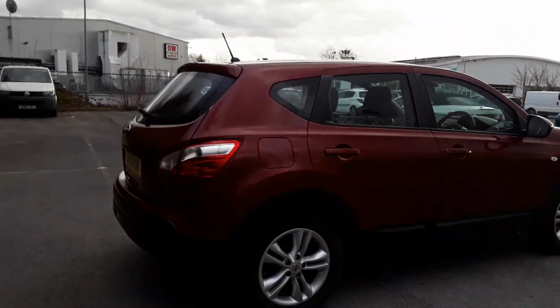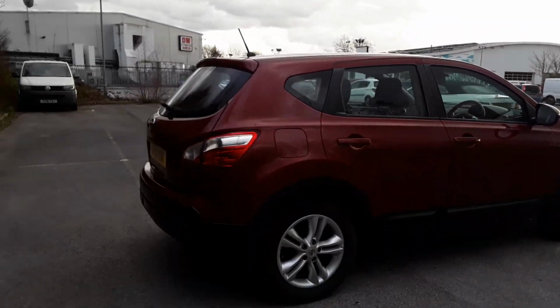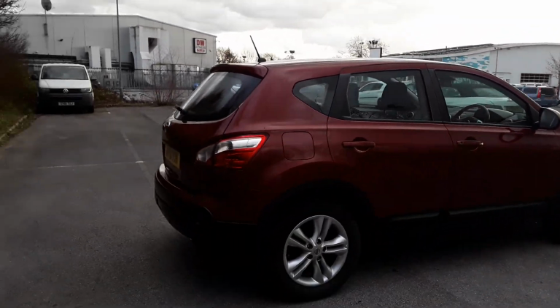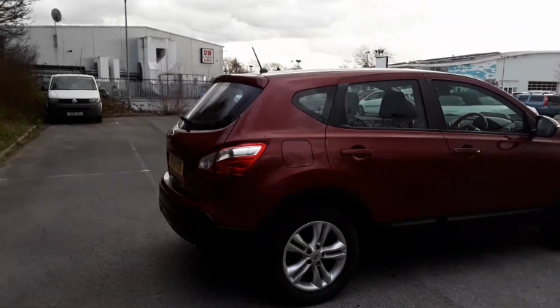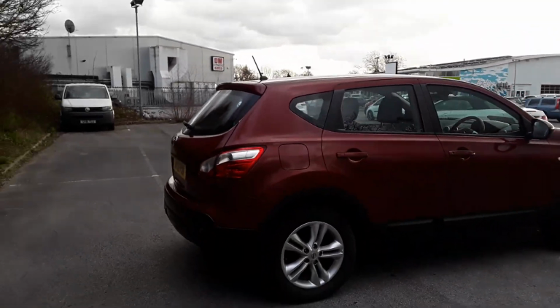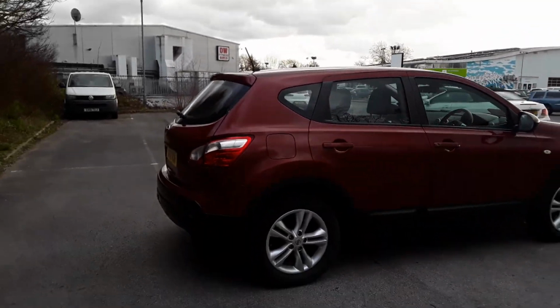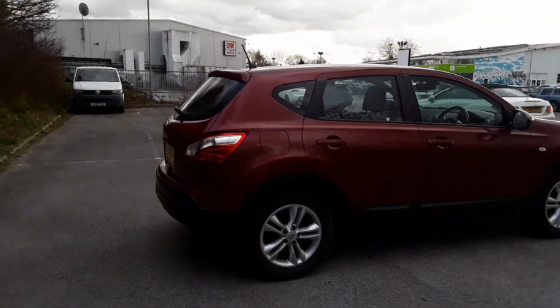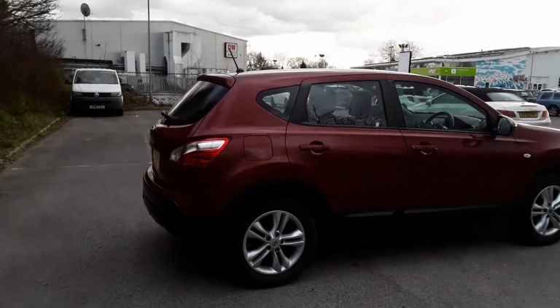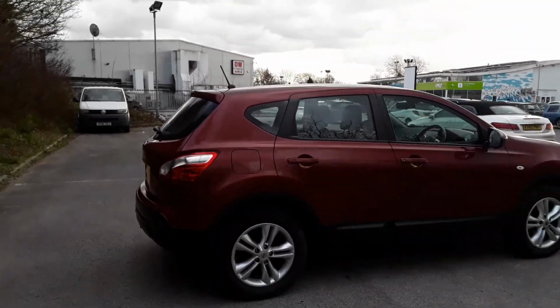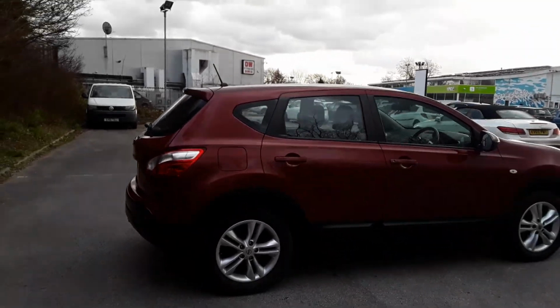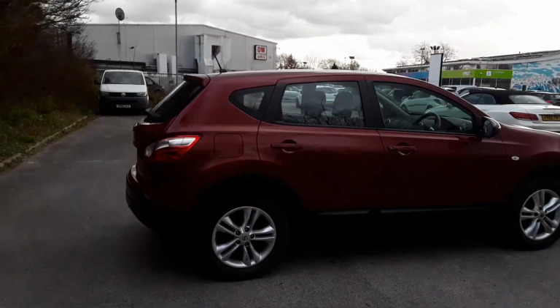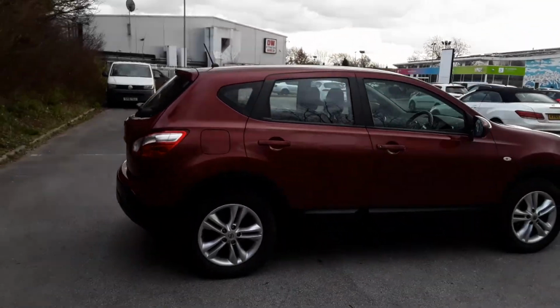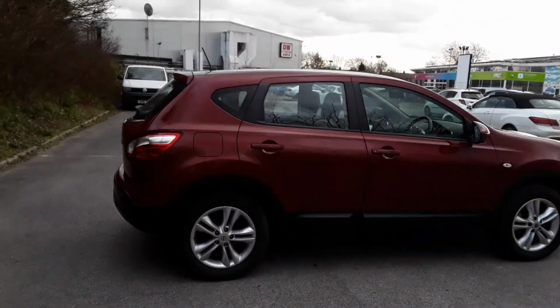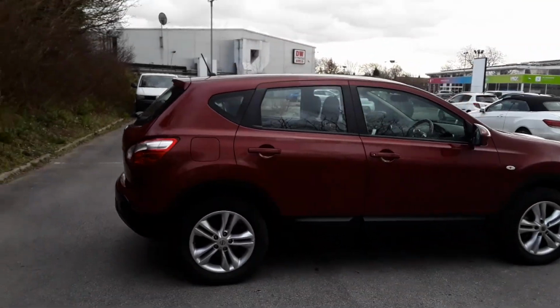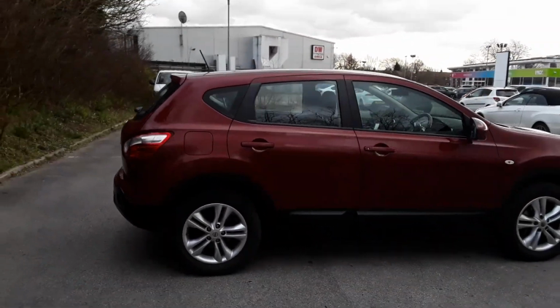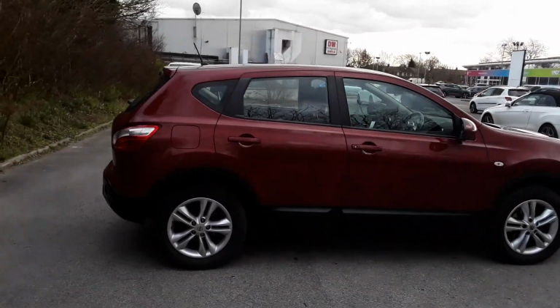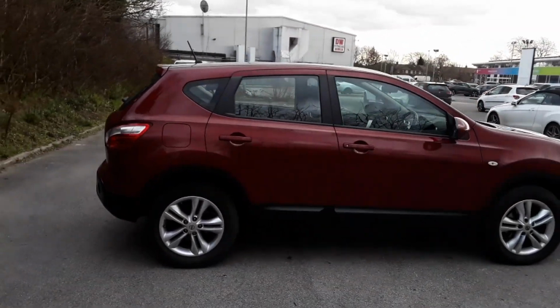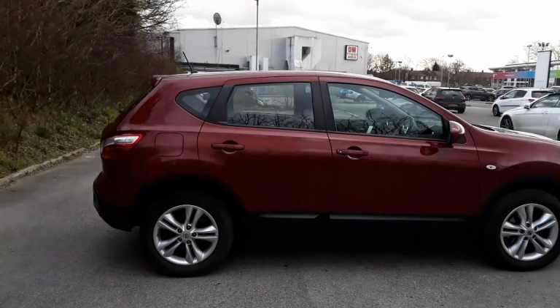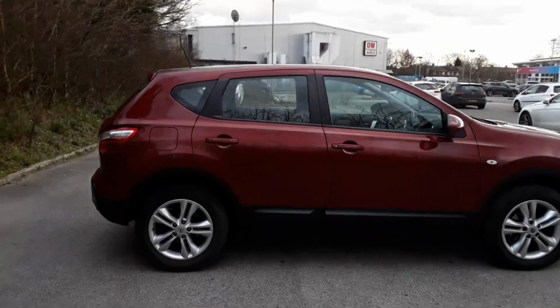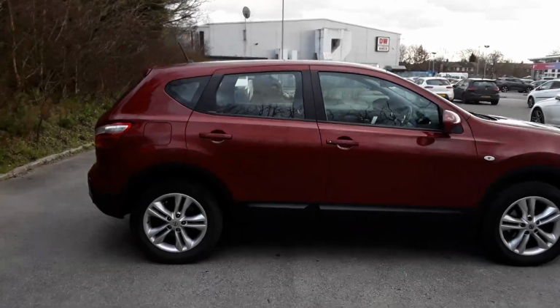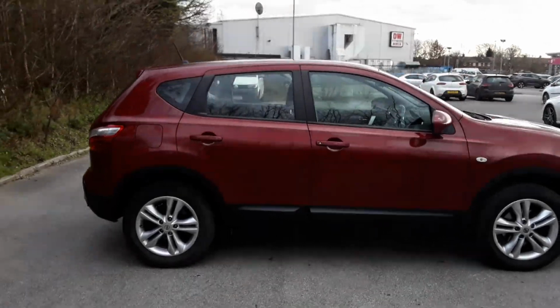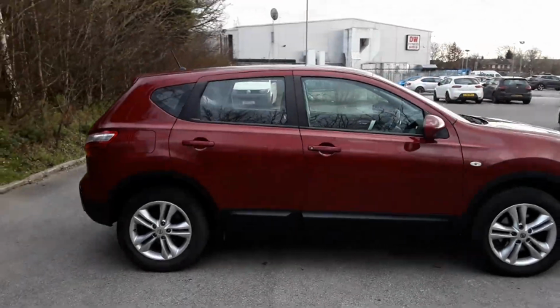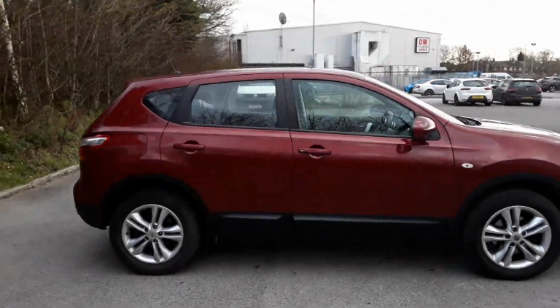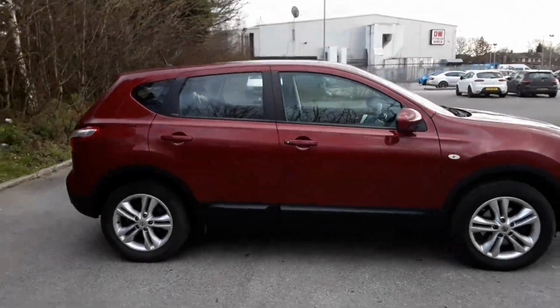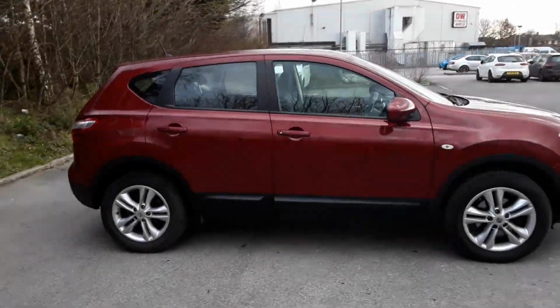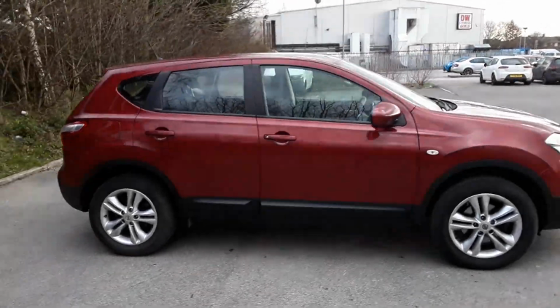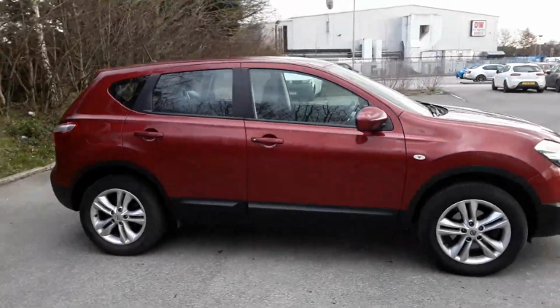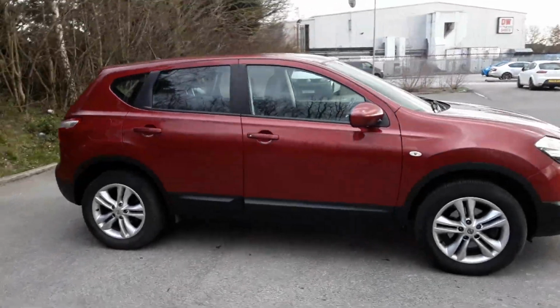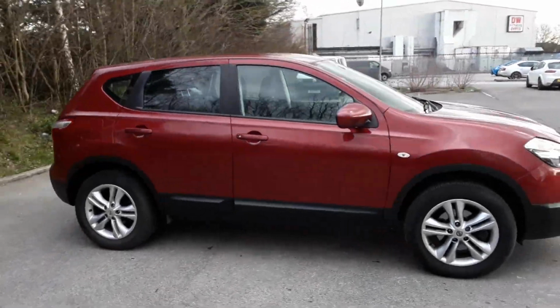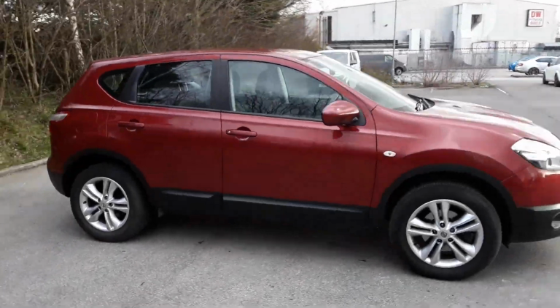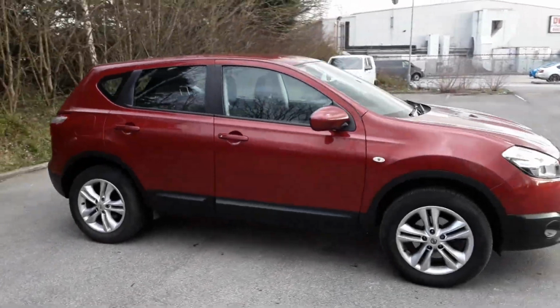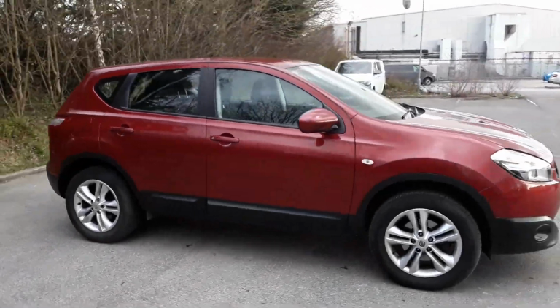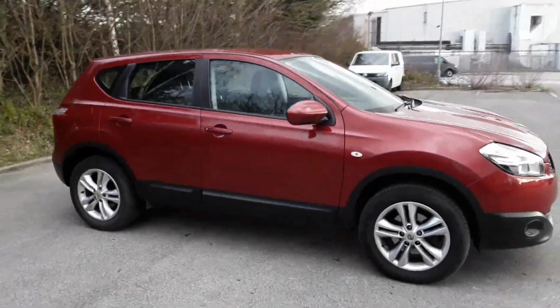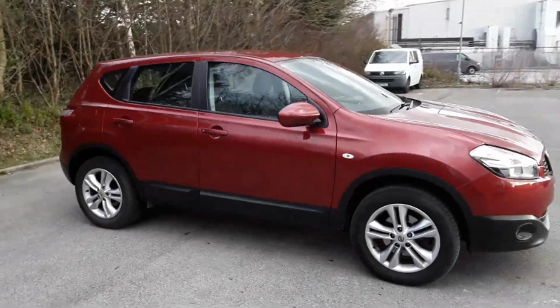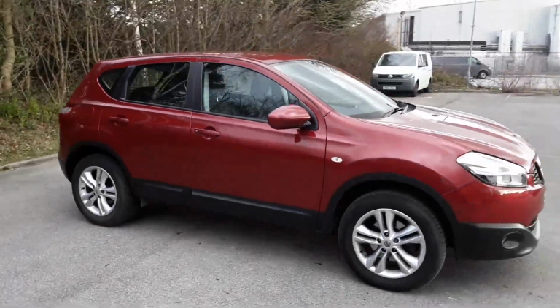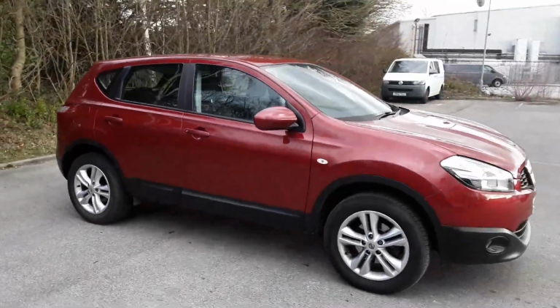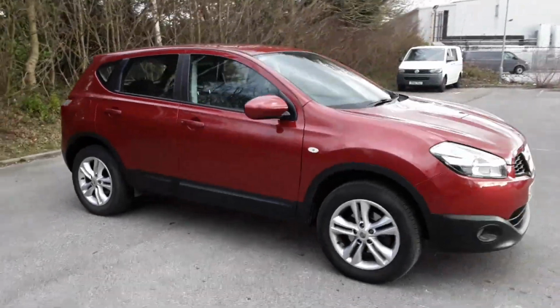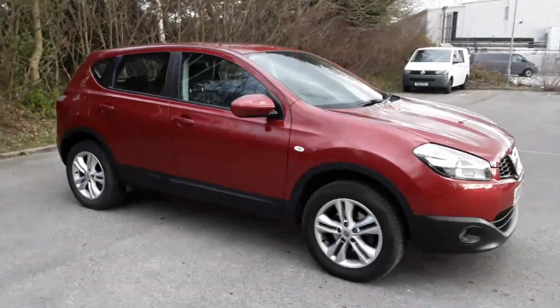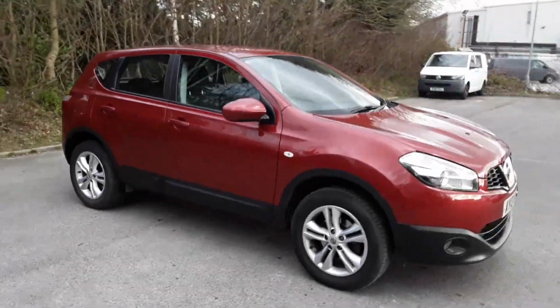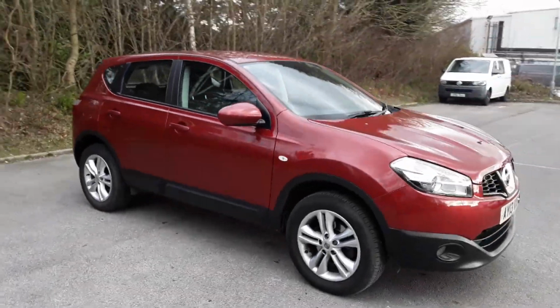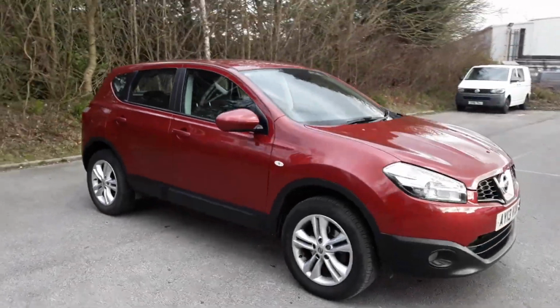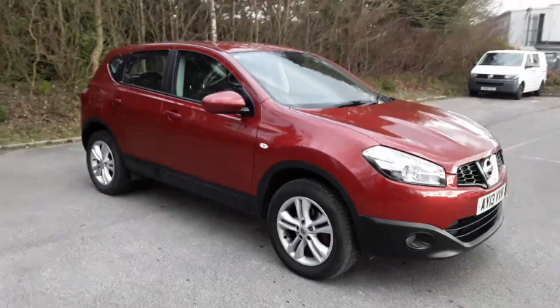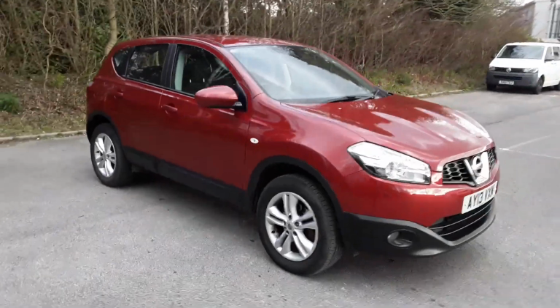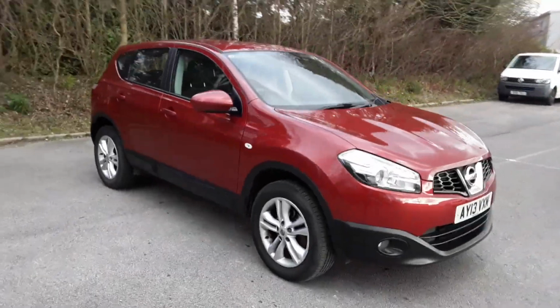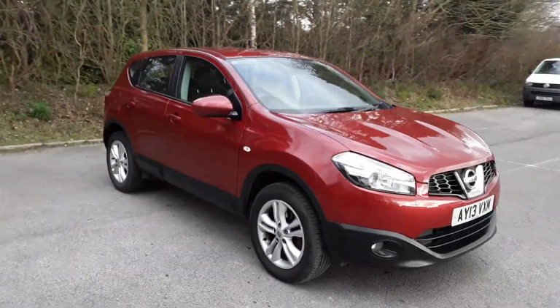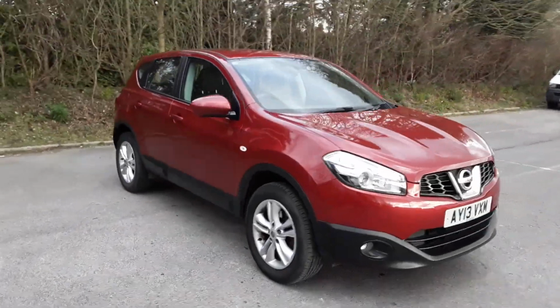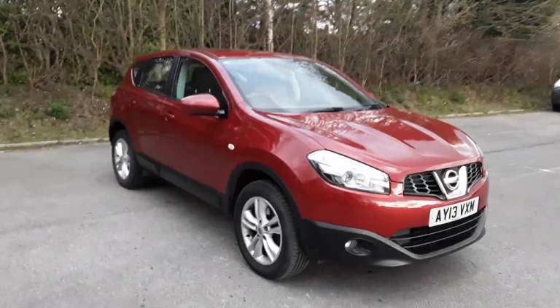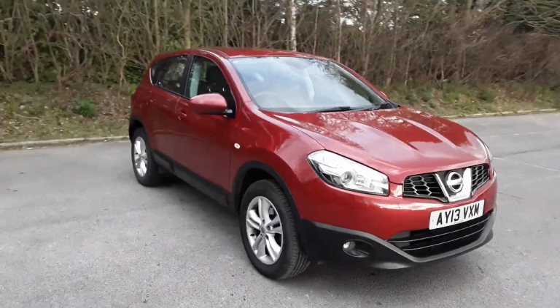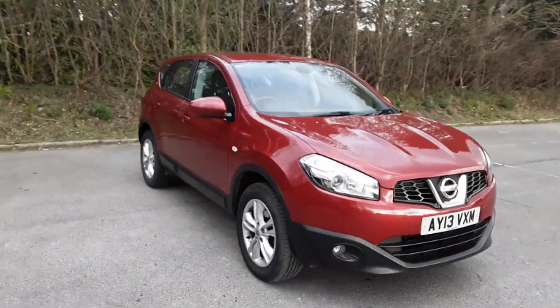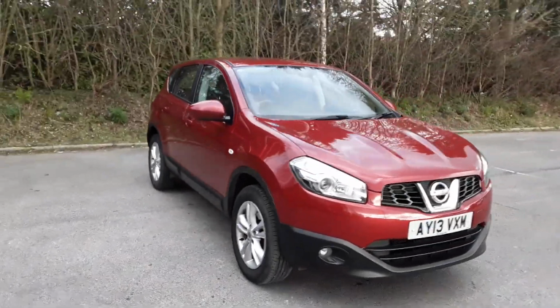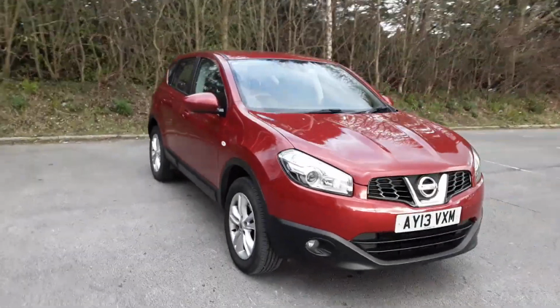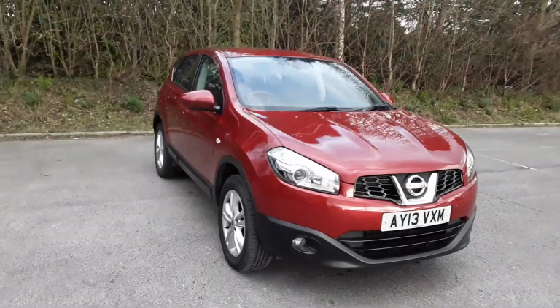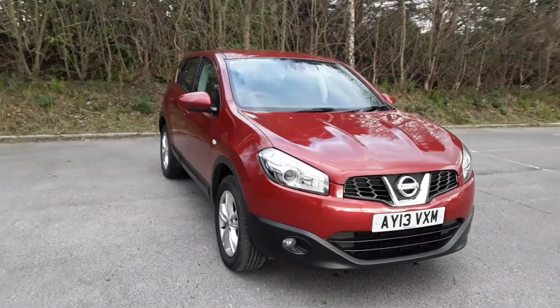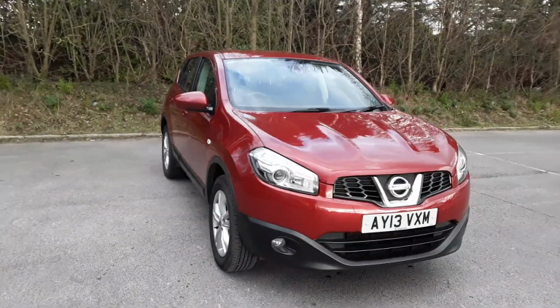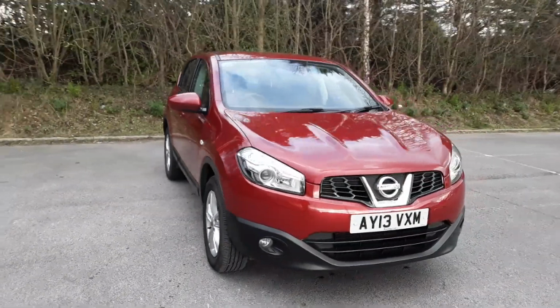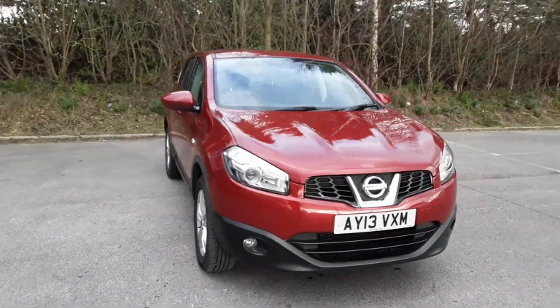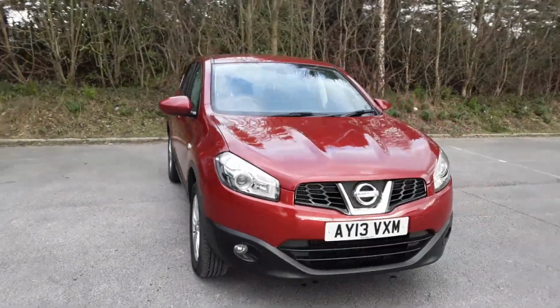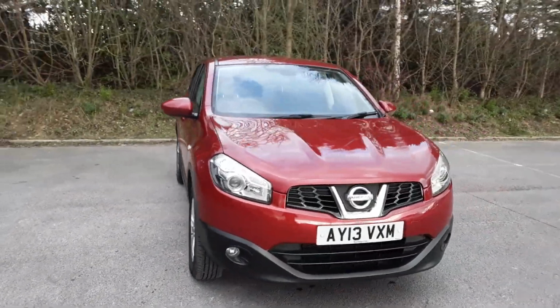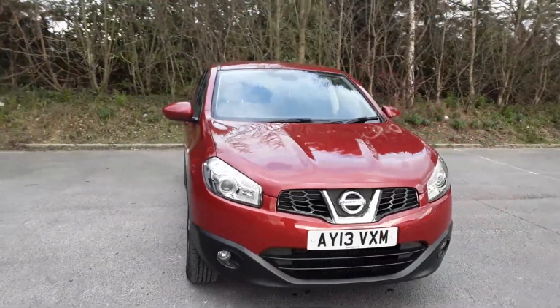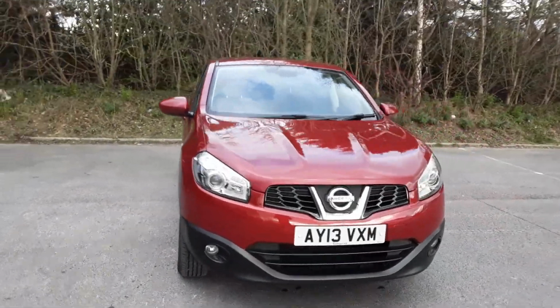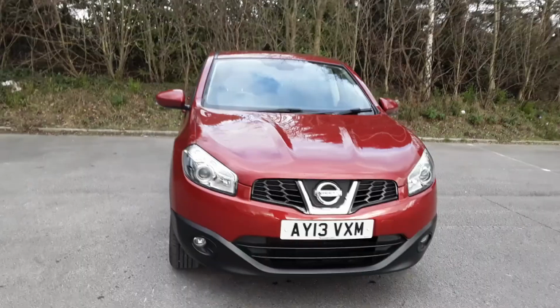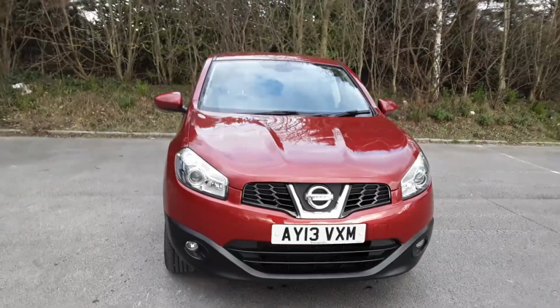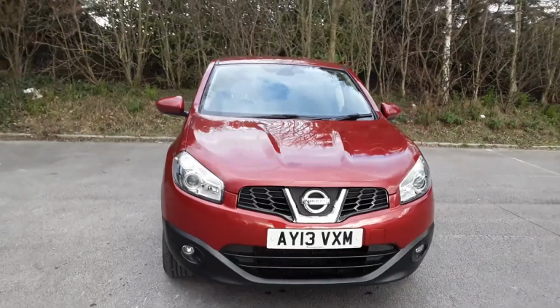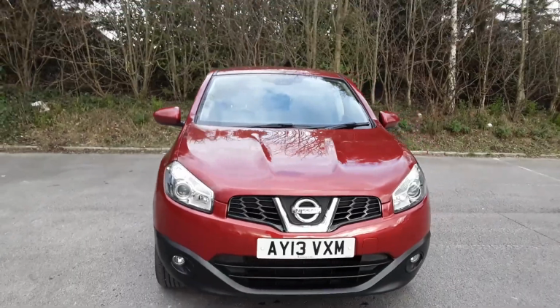And there we have the 2013 Nissan Qashqai. To arrange a viewing or book a test drive, please contact Pentagon Lincoln at Tritton Road.